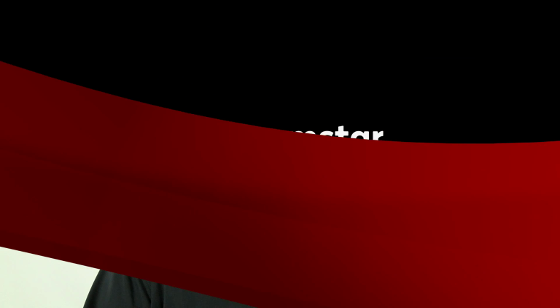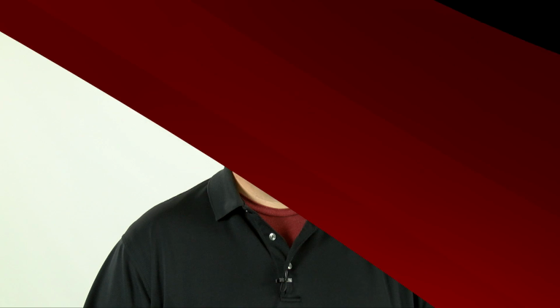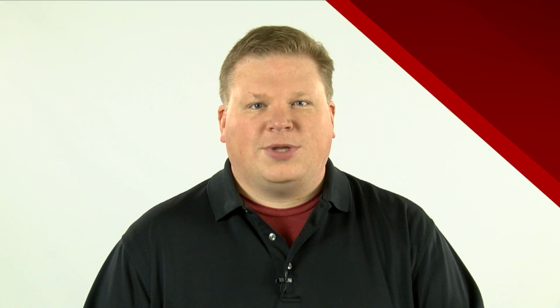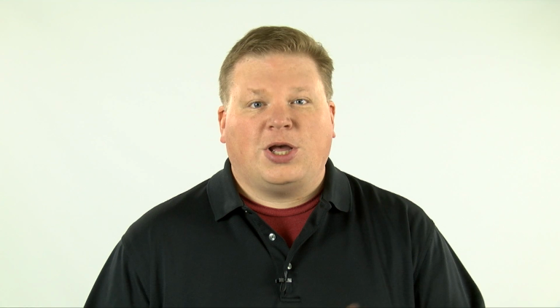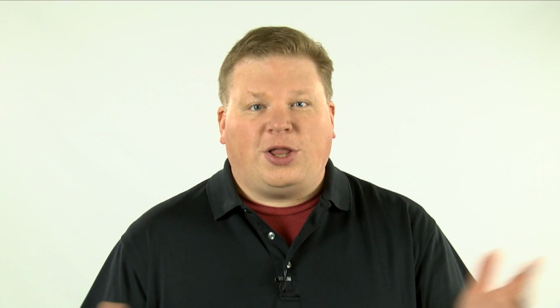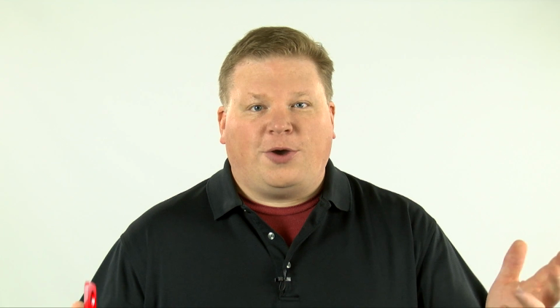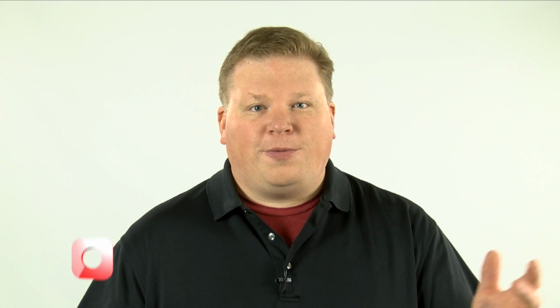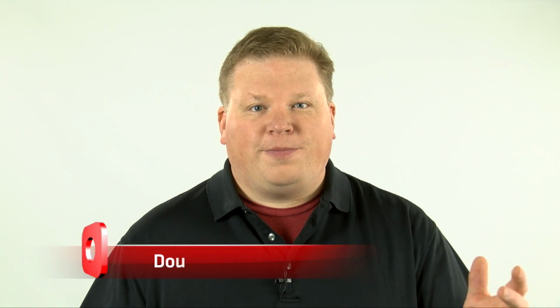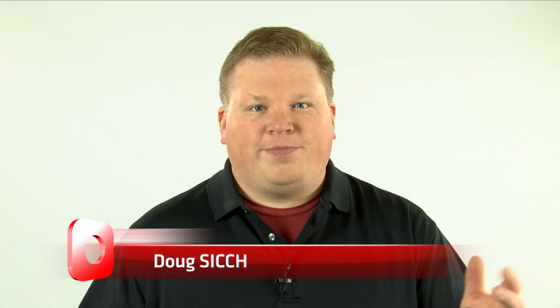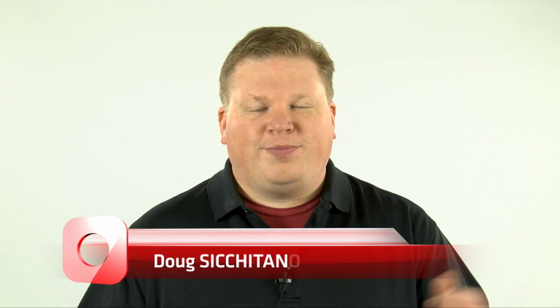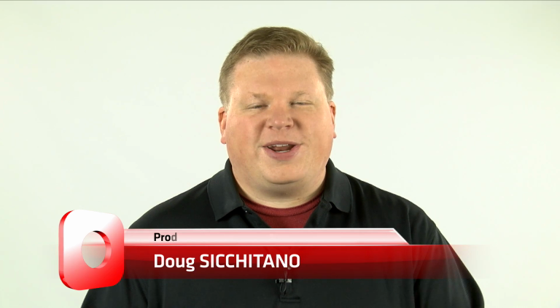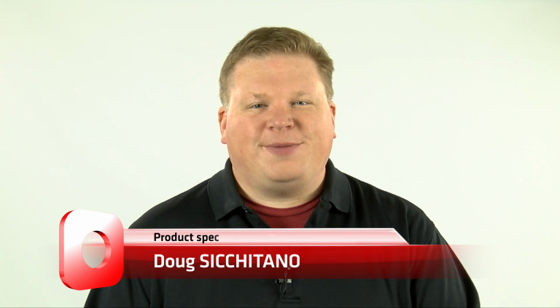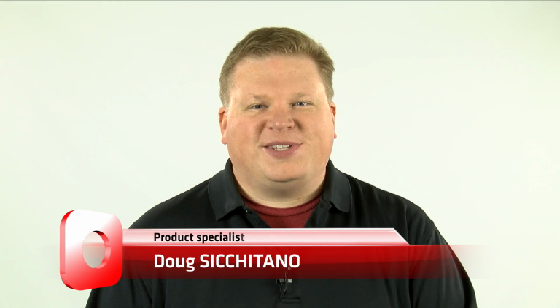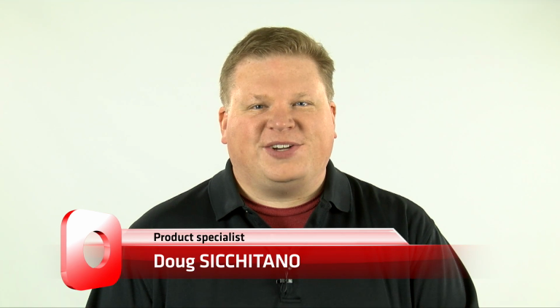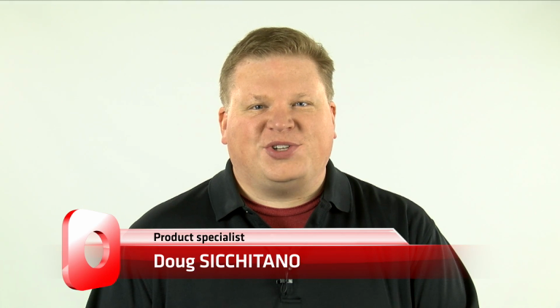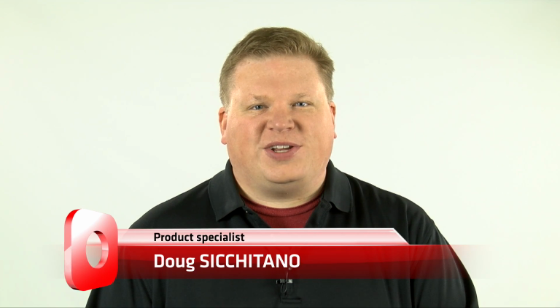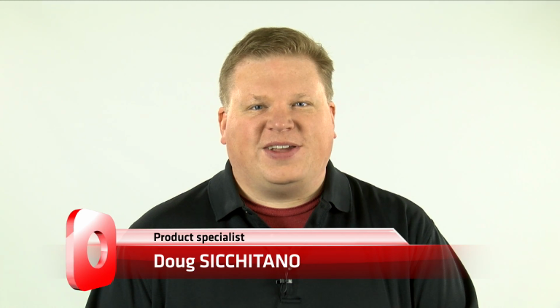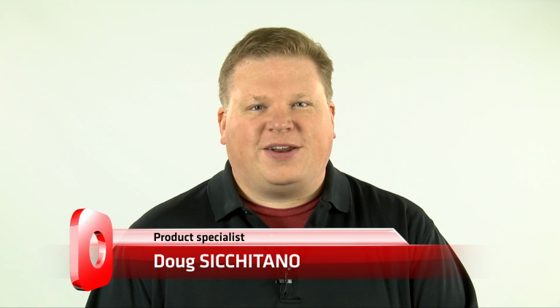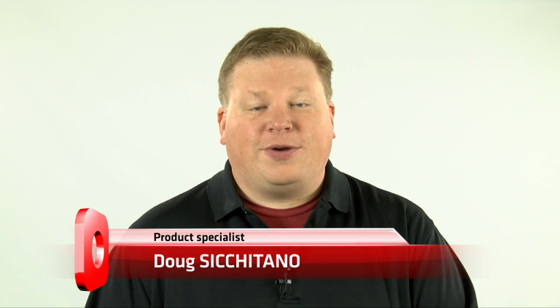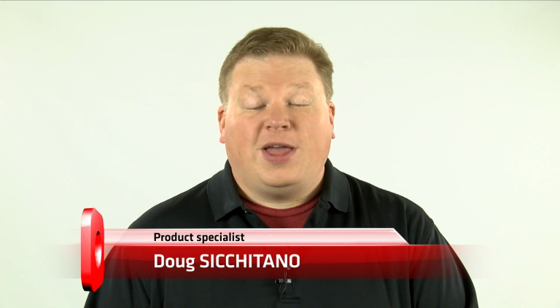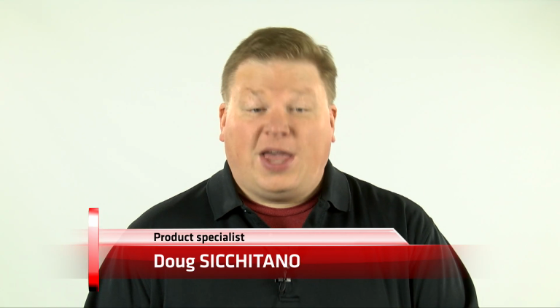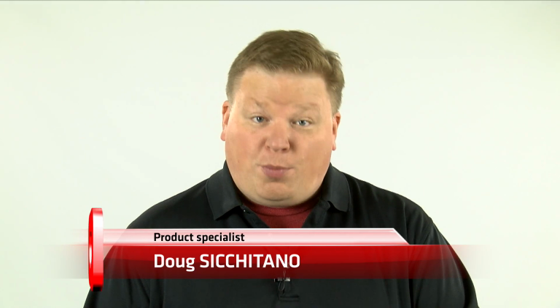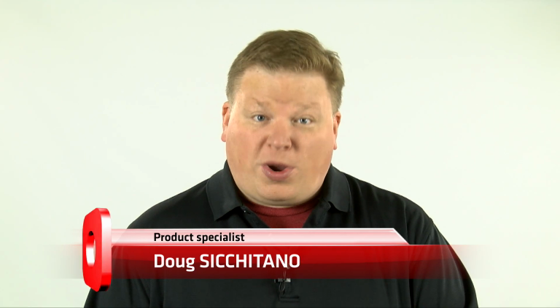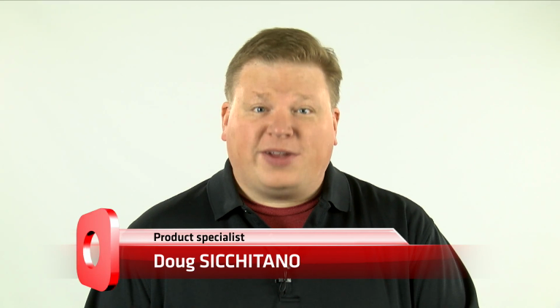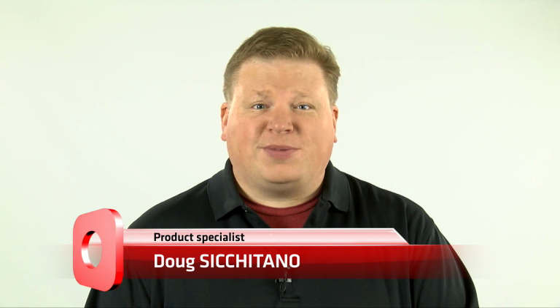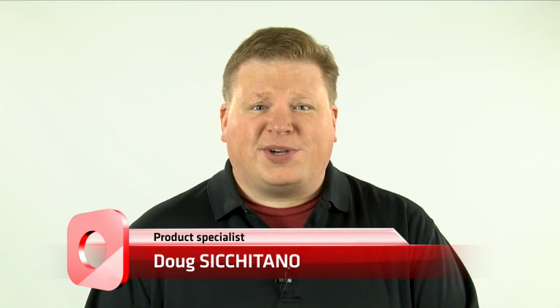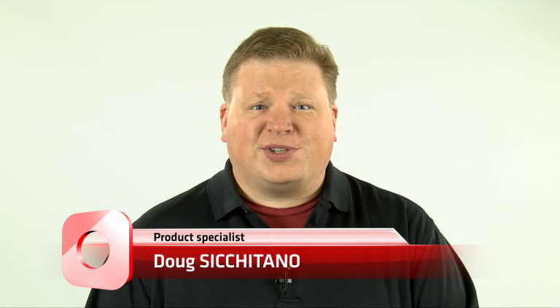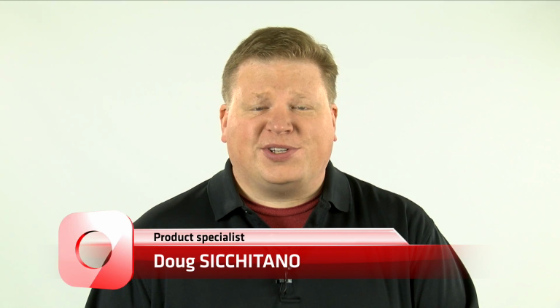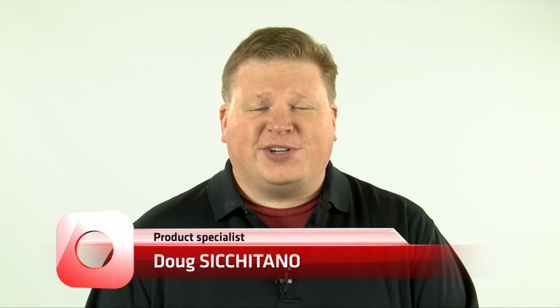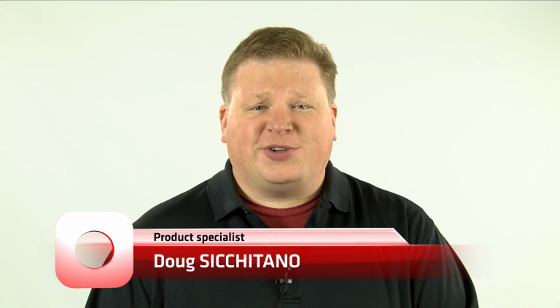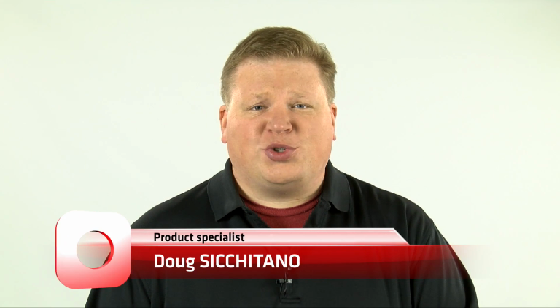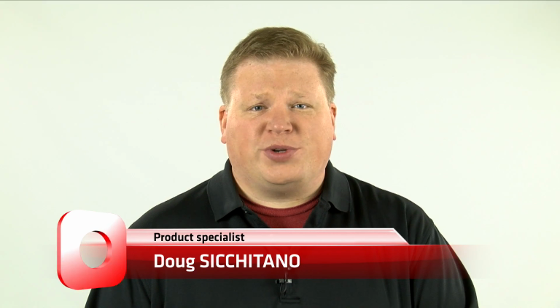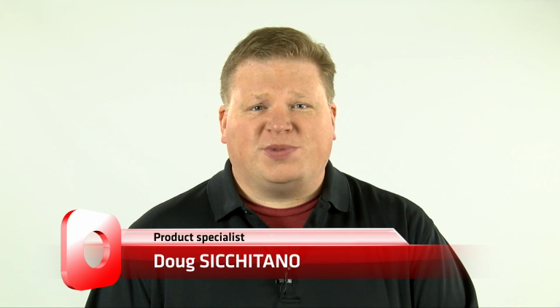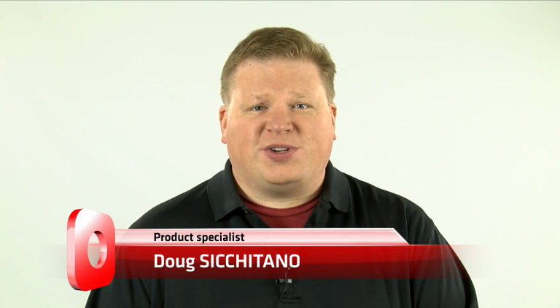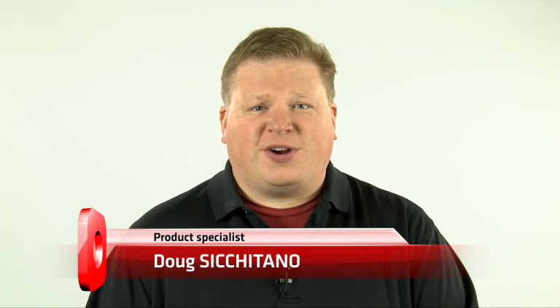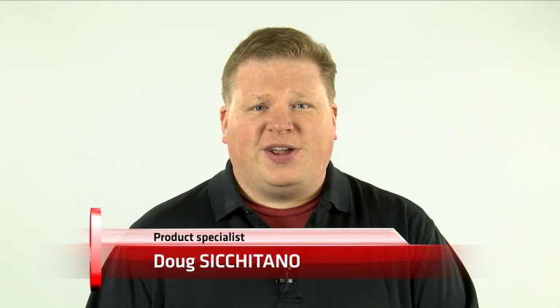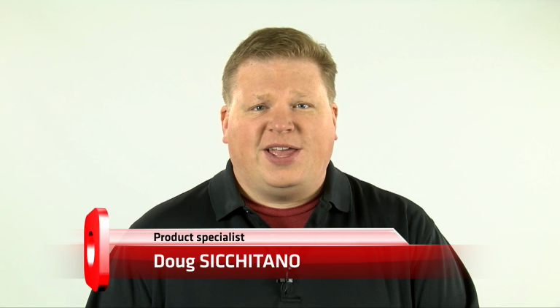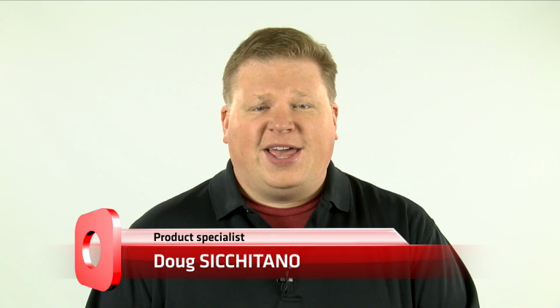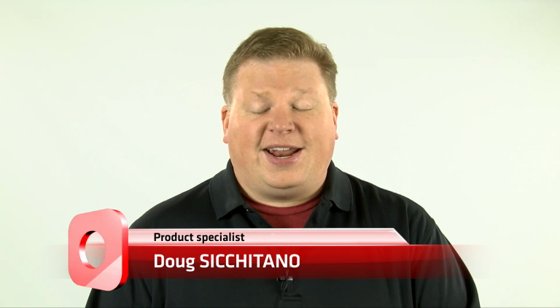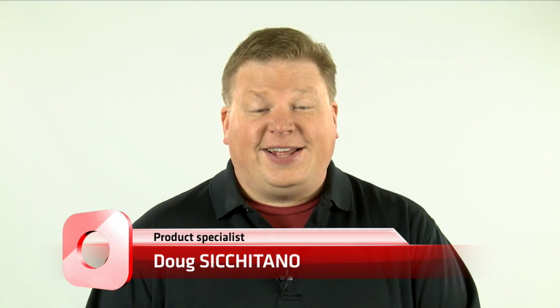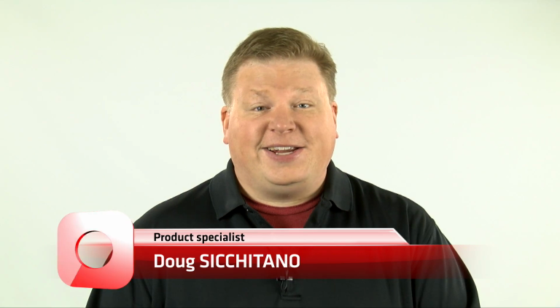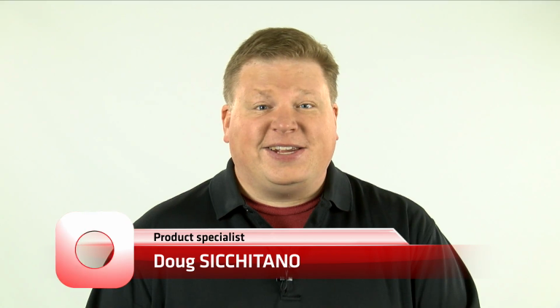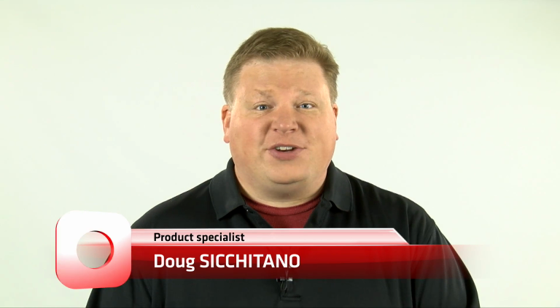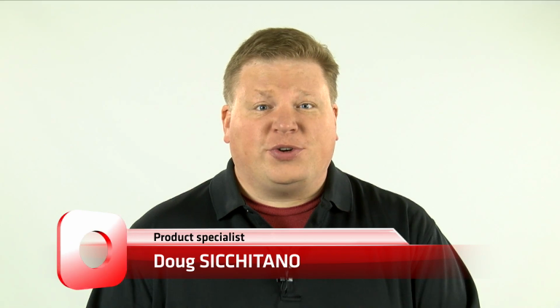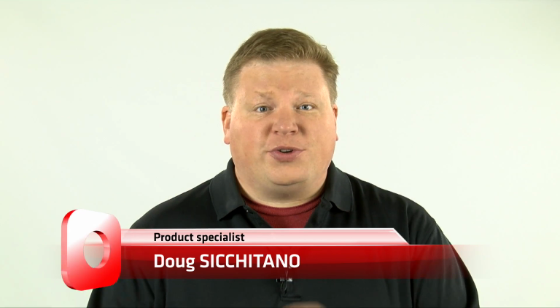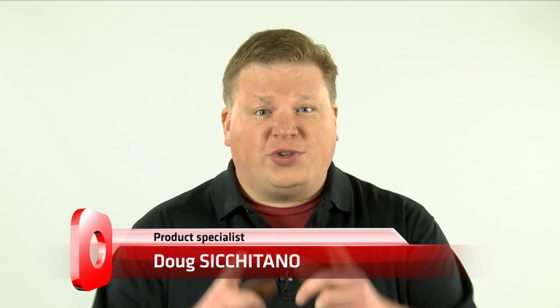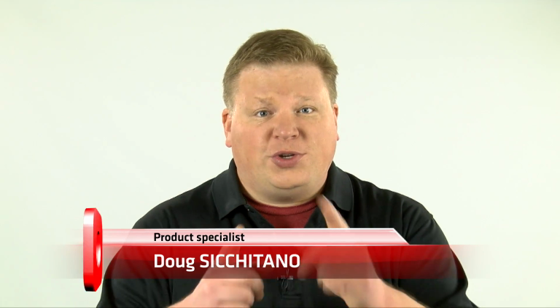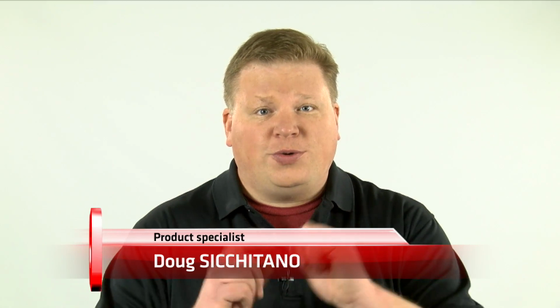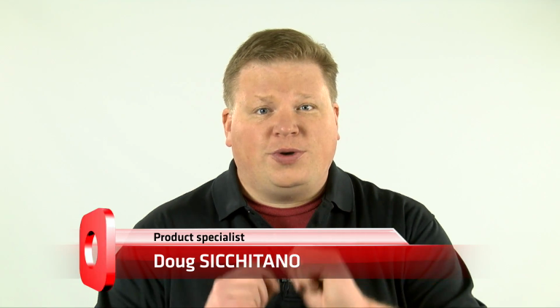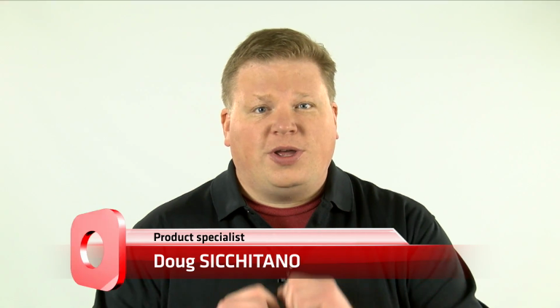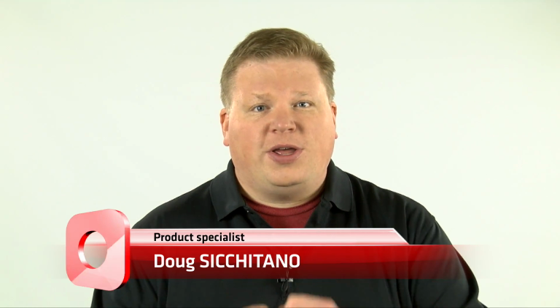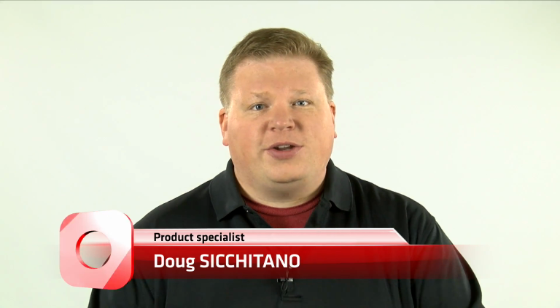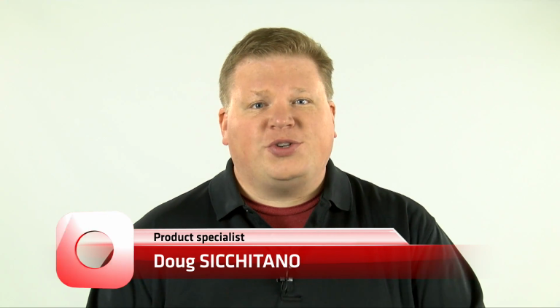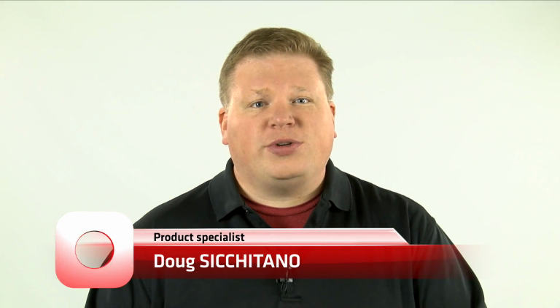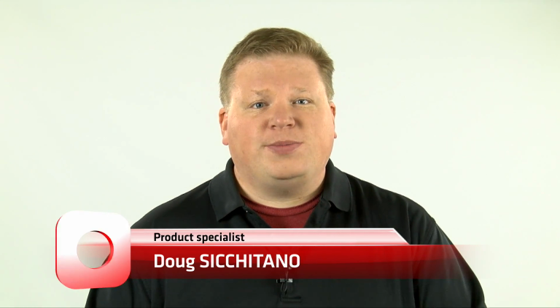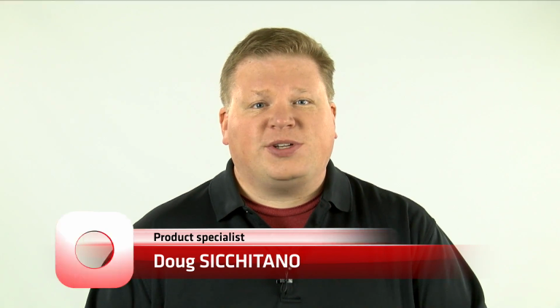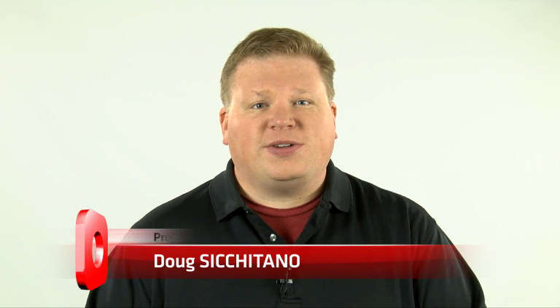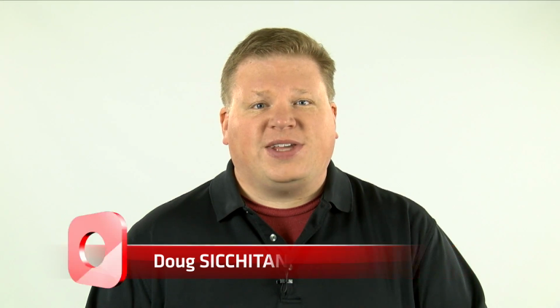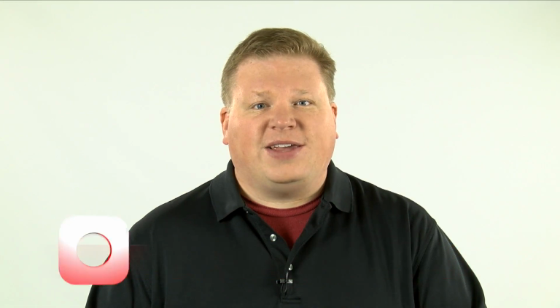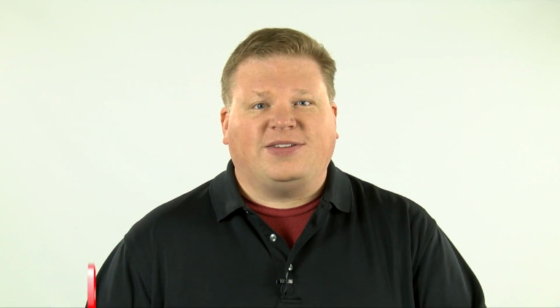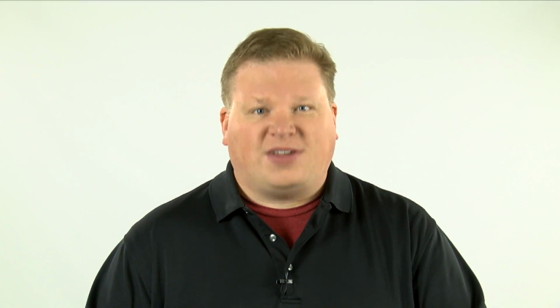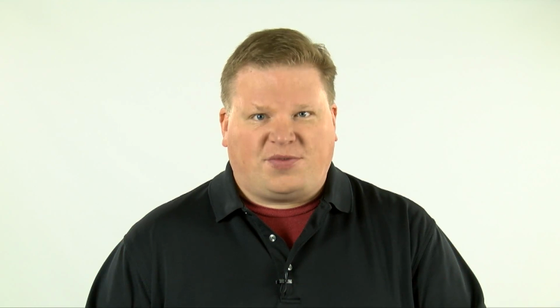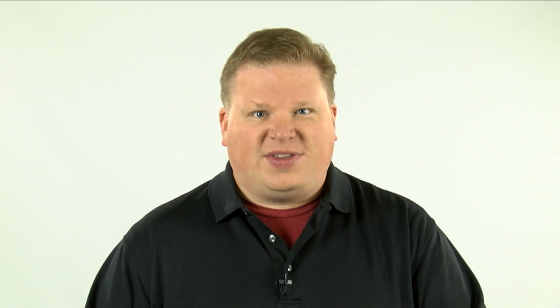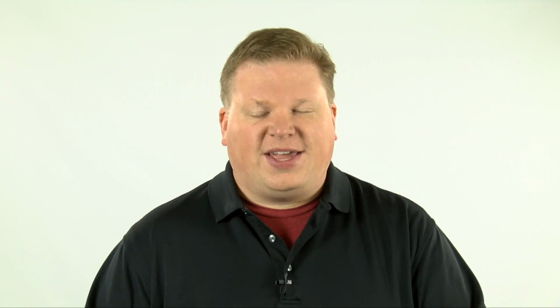Hello, my name is Doug Cicatano, a product specialist here at Streamstar, and I'd like to introduce you to Streamstar's K710.